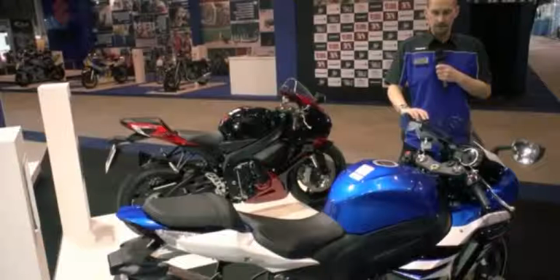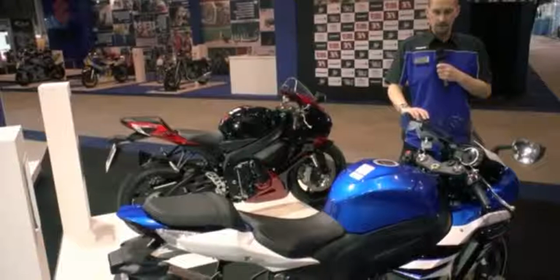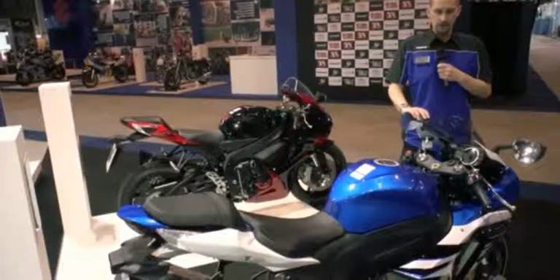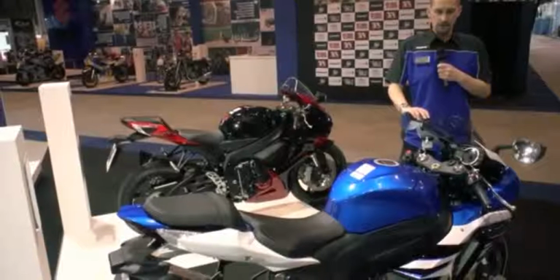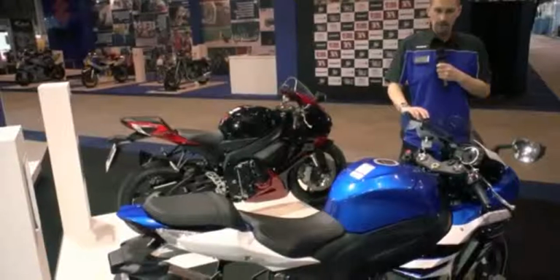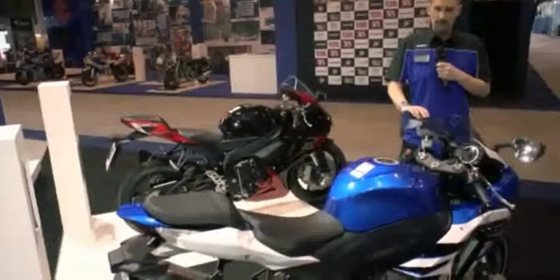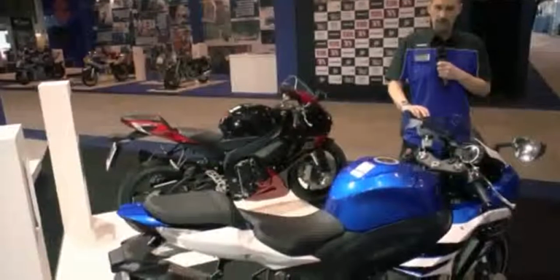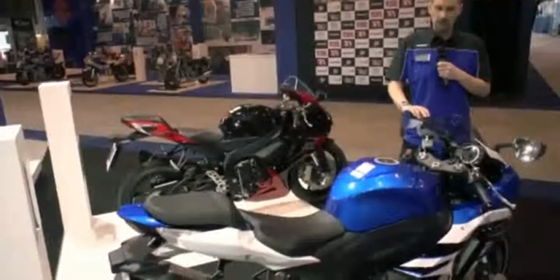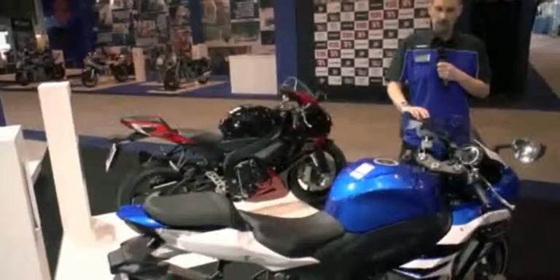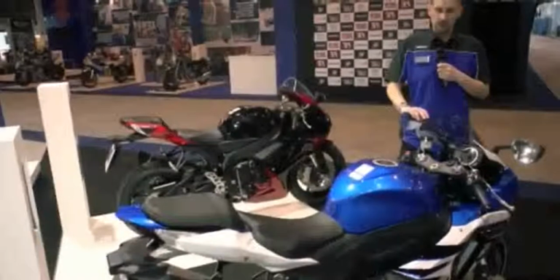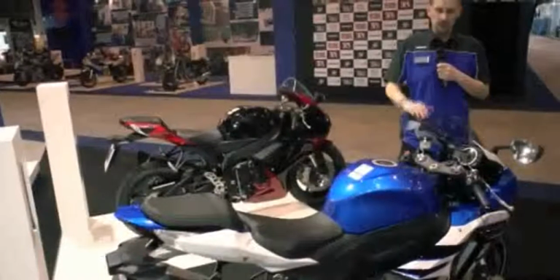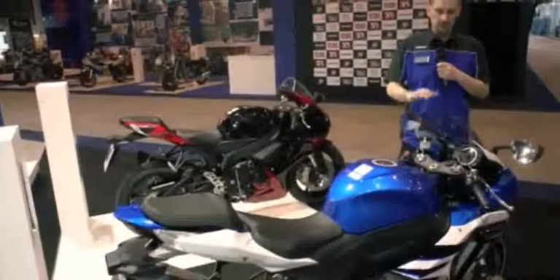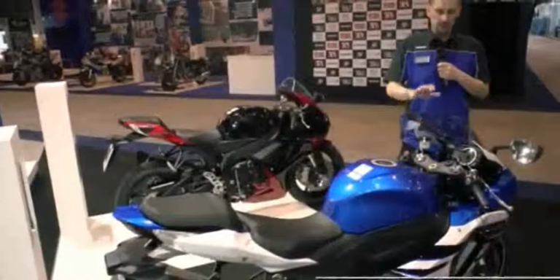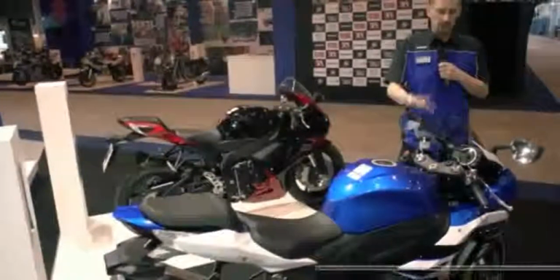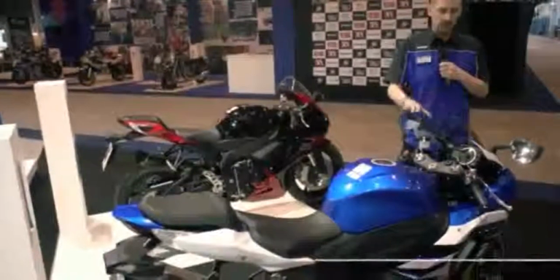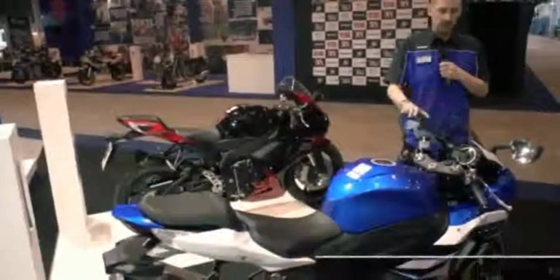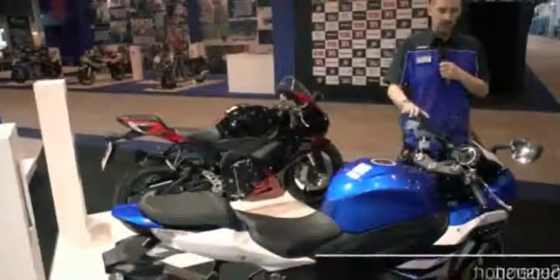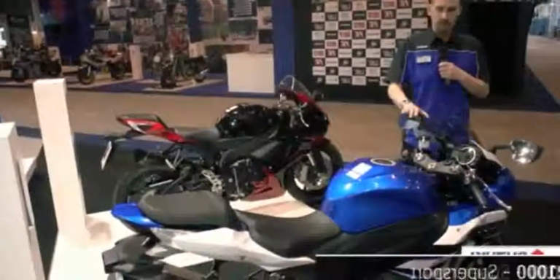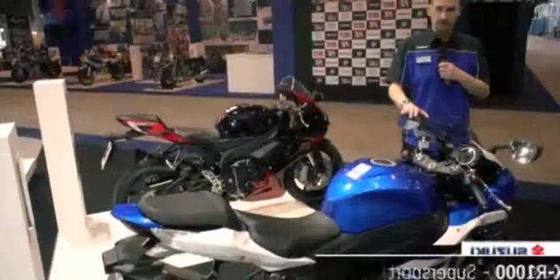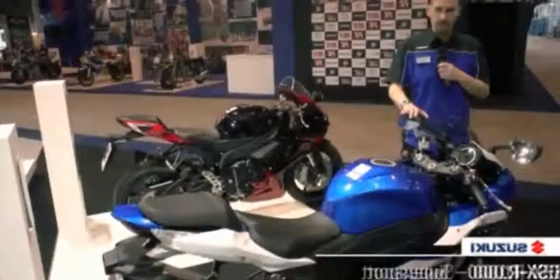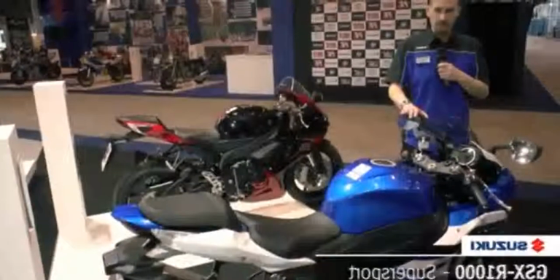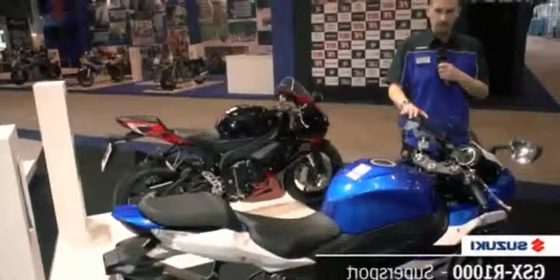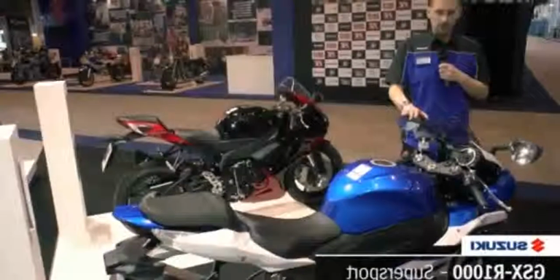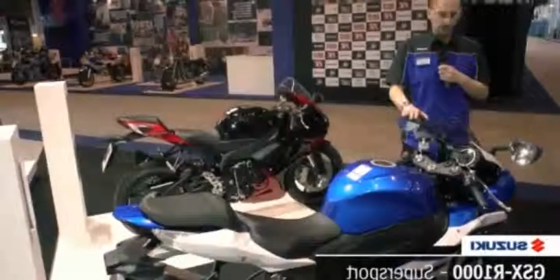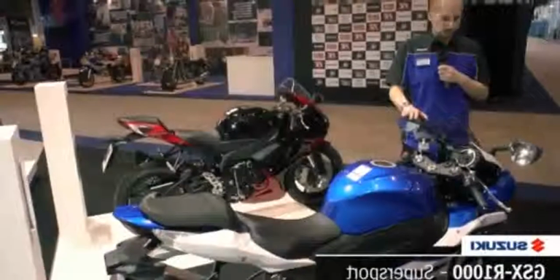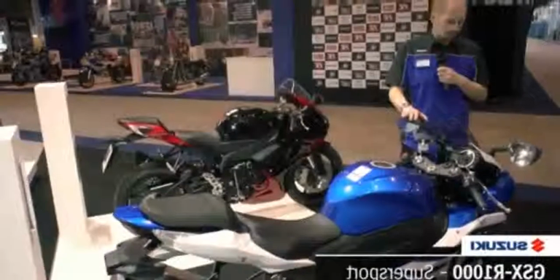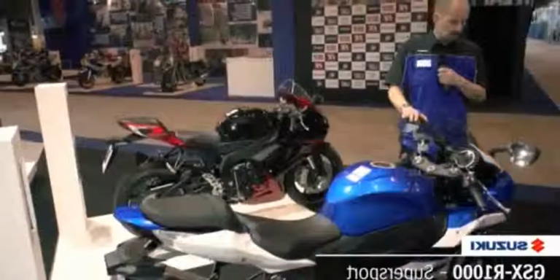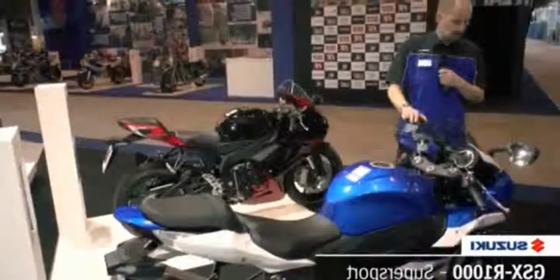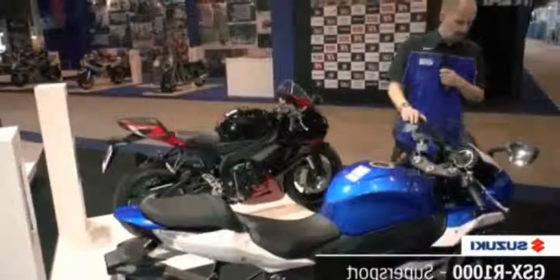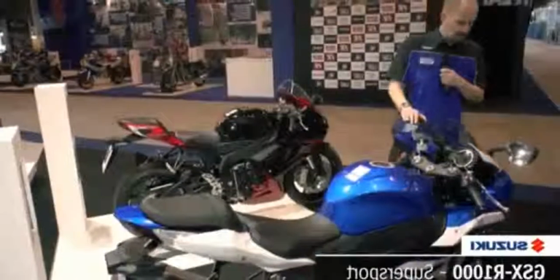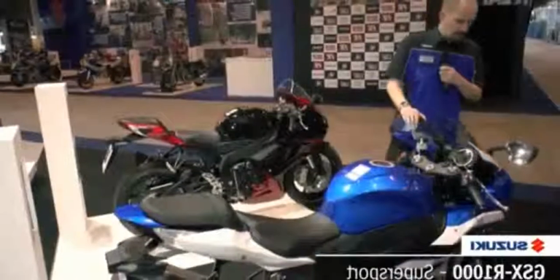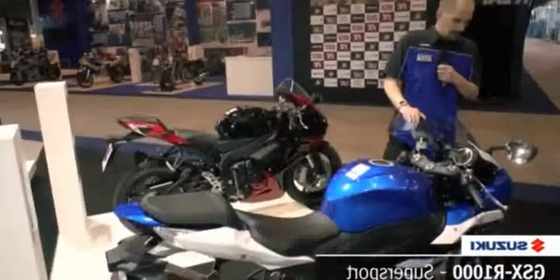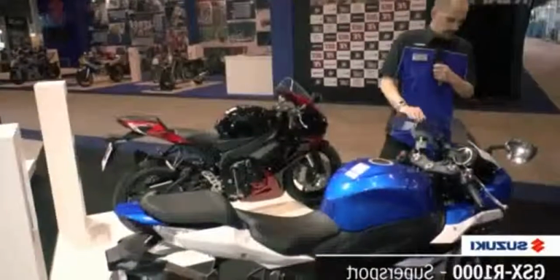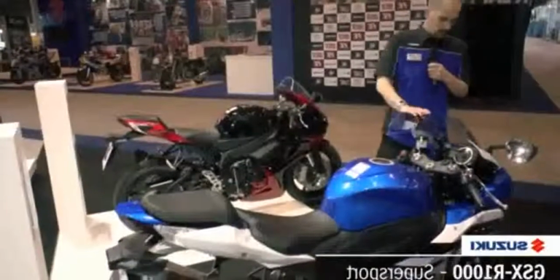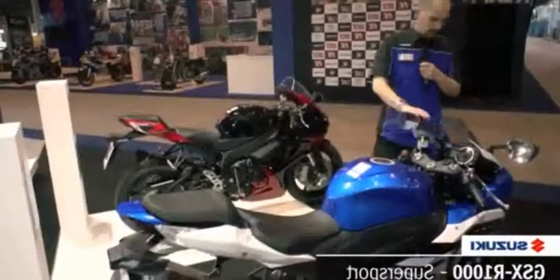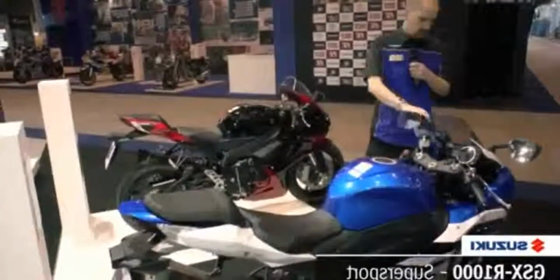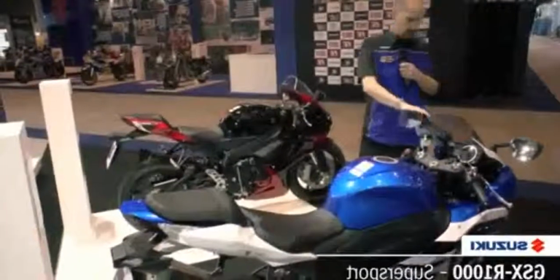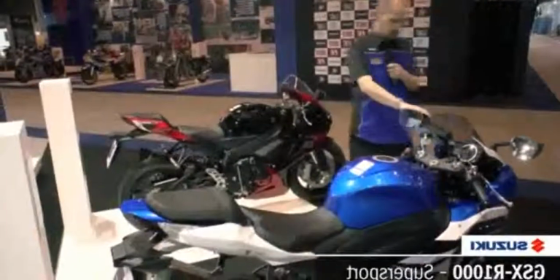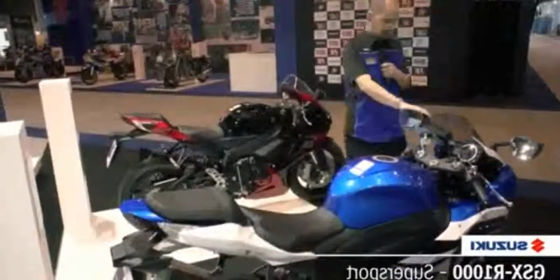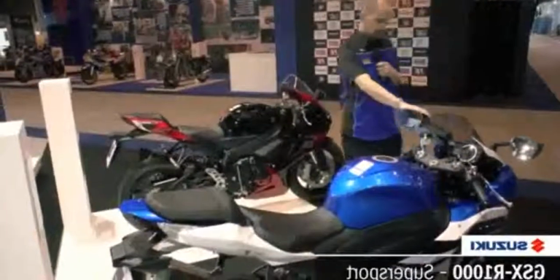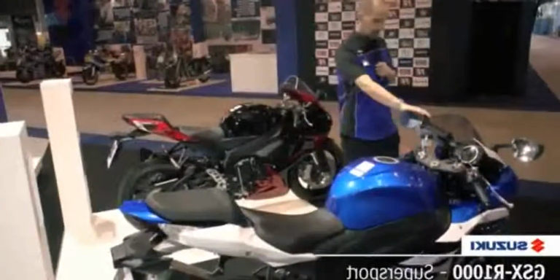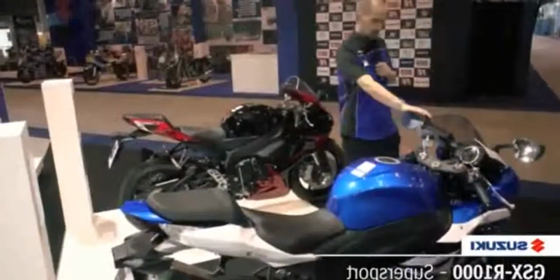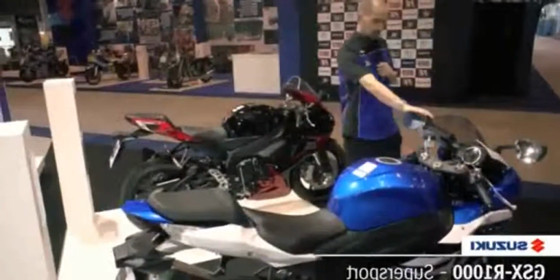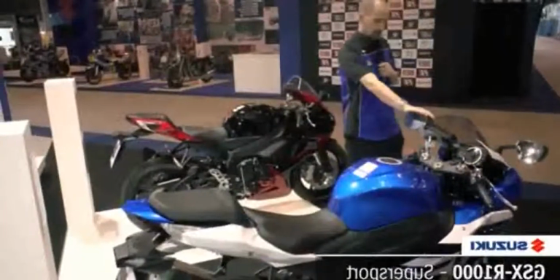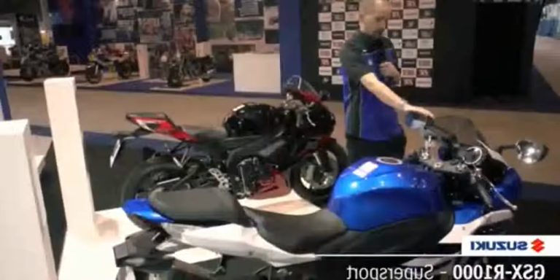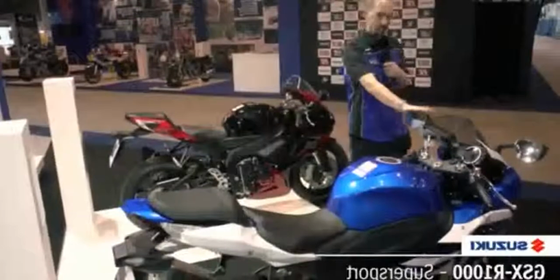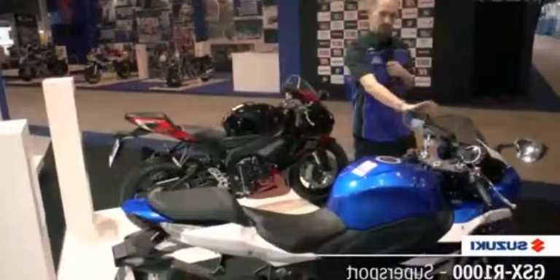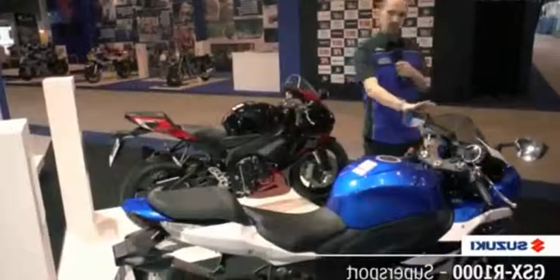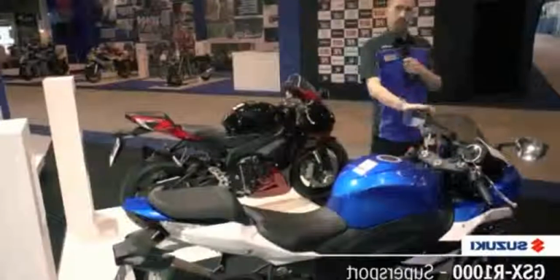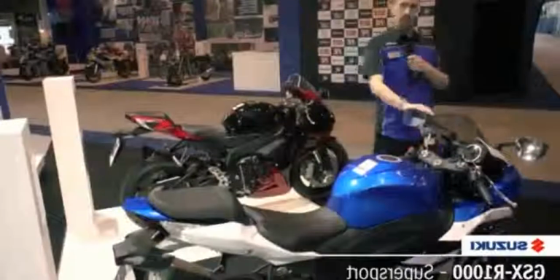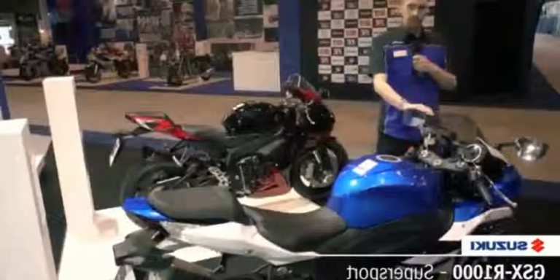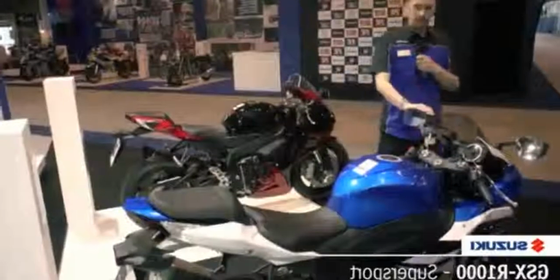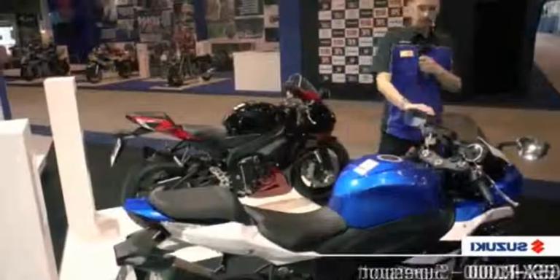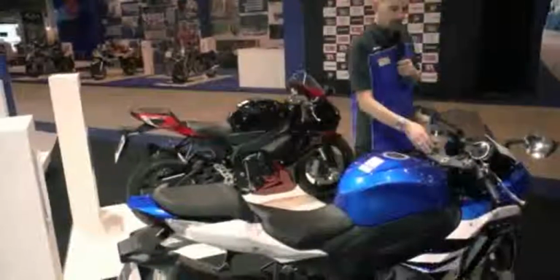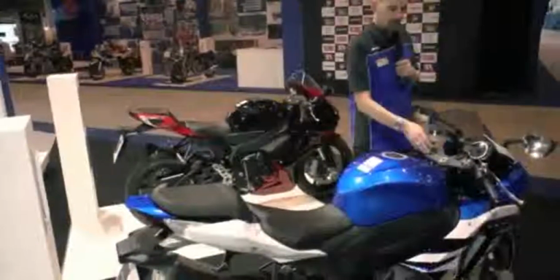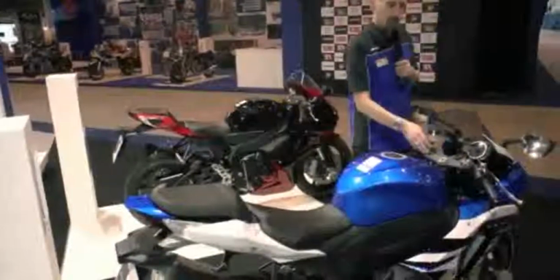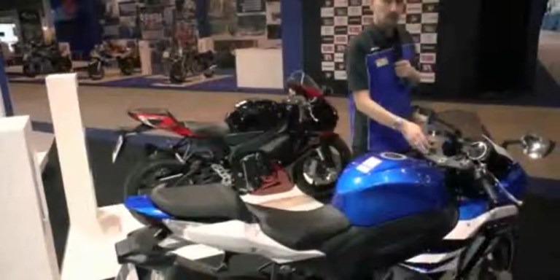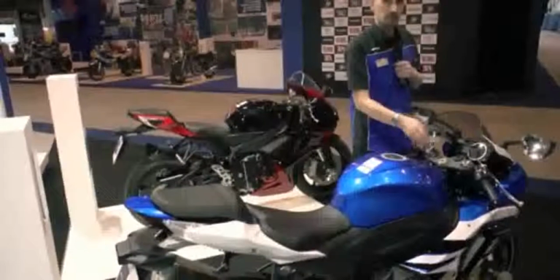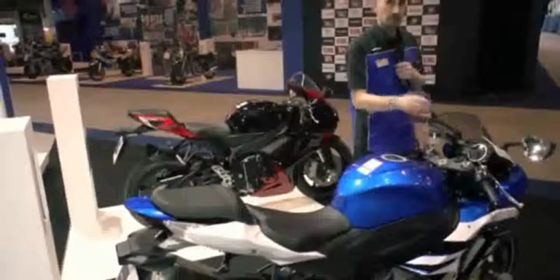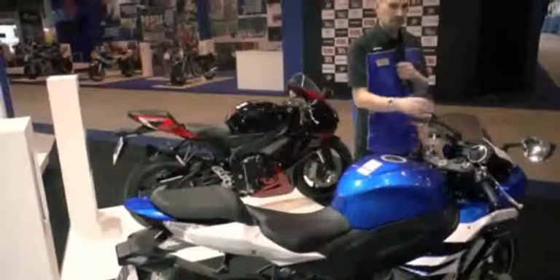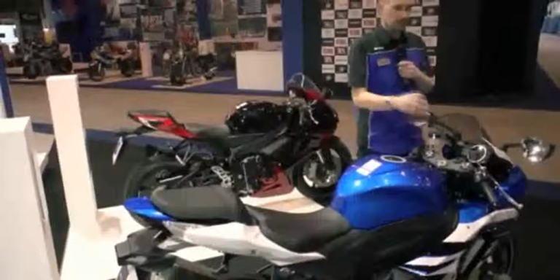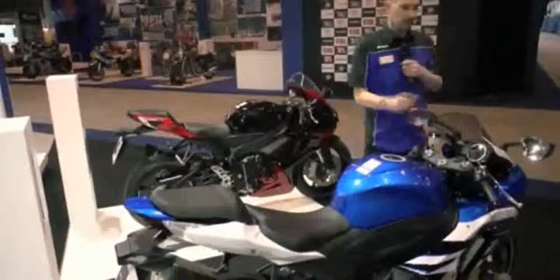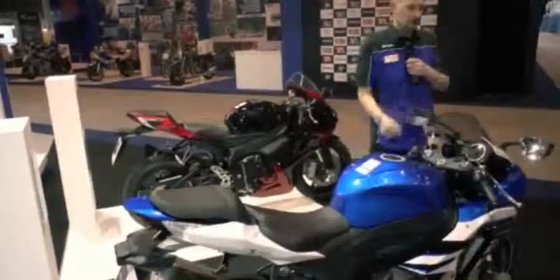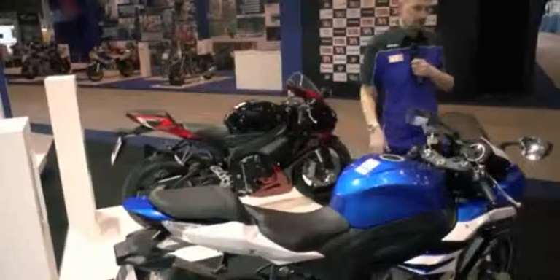The GSX-R range from the top of the range, the GSX-R 1000, which is currently running with Brembo front piston and fork, so the front end is really superb.